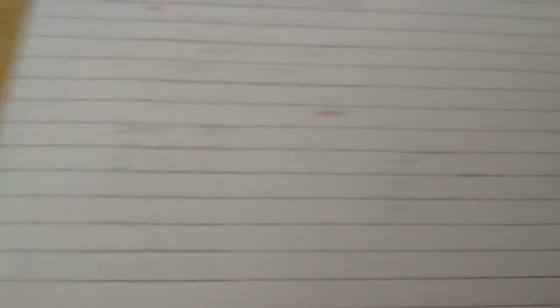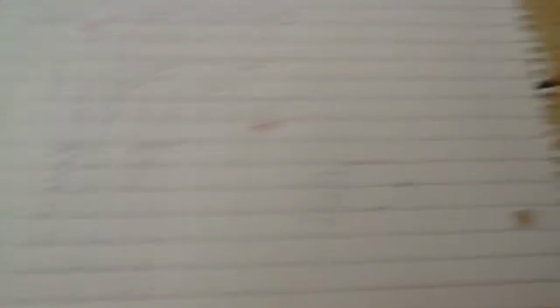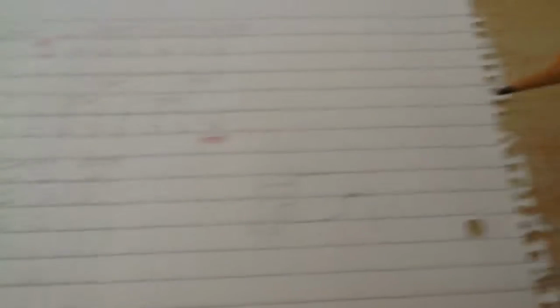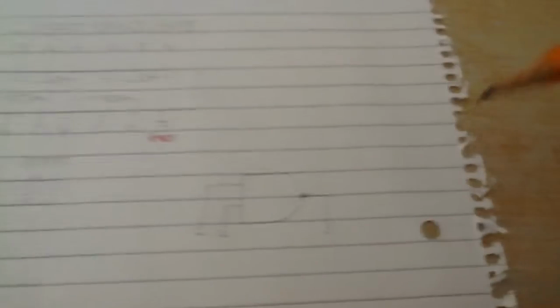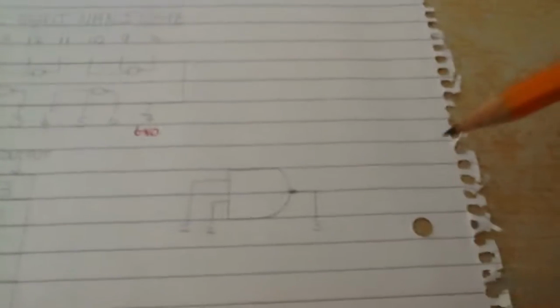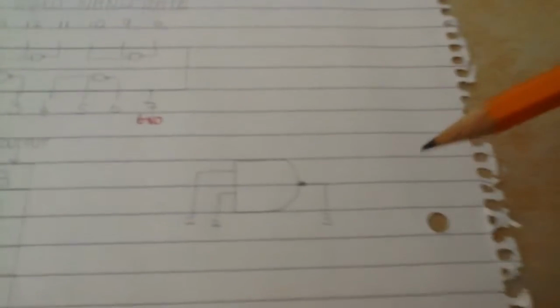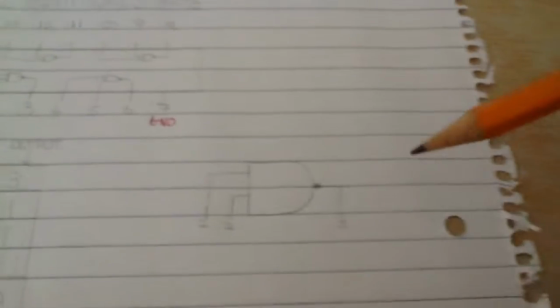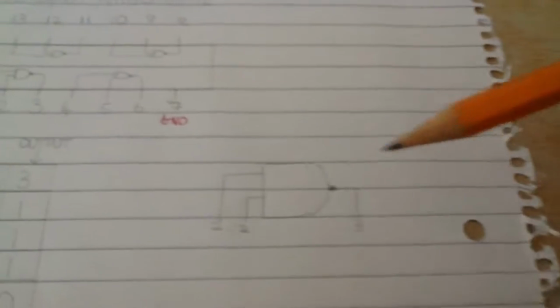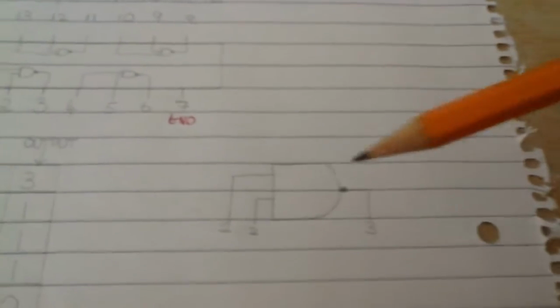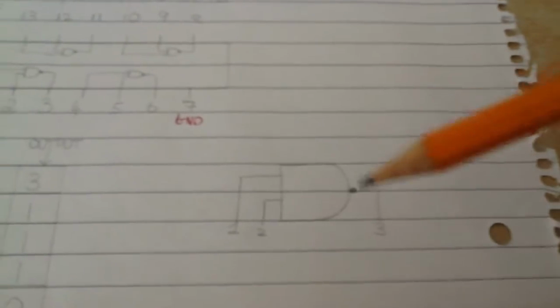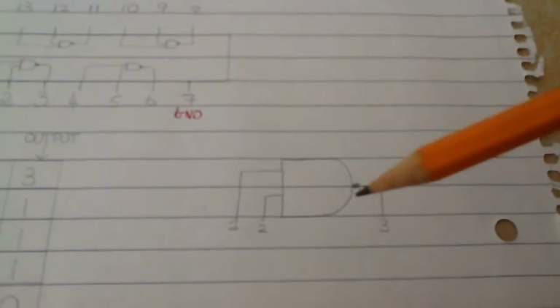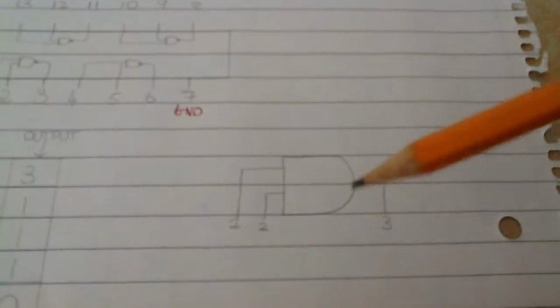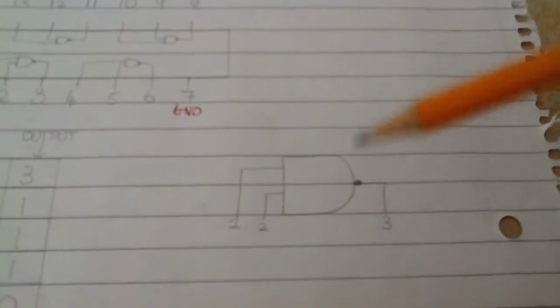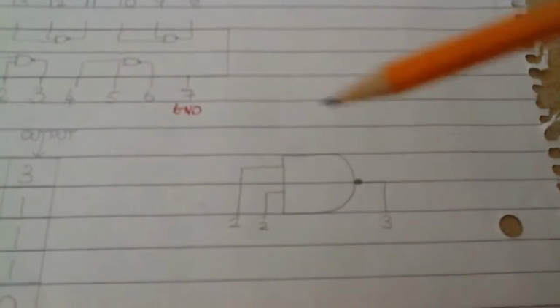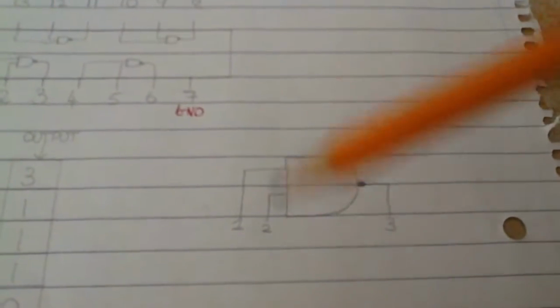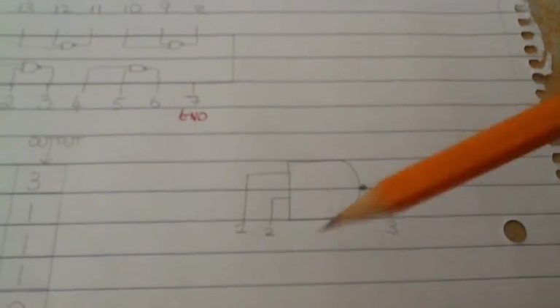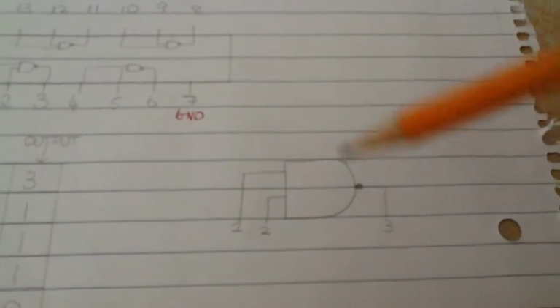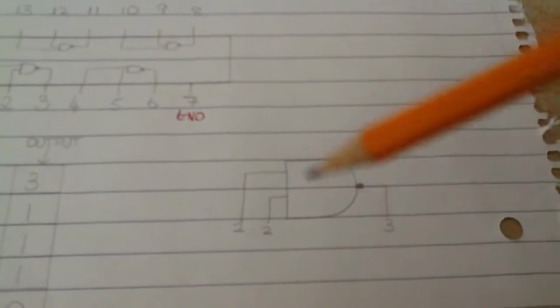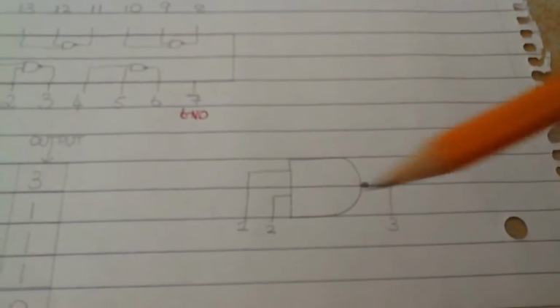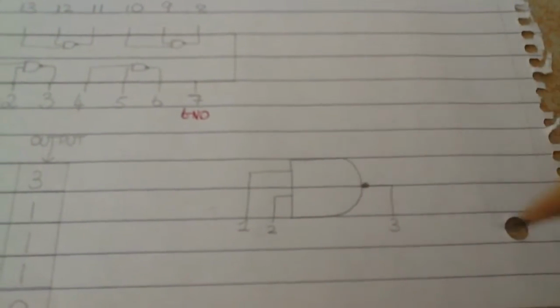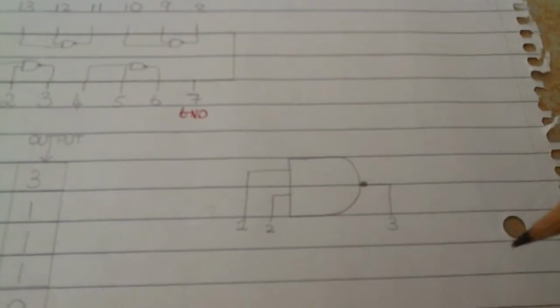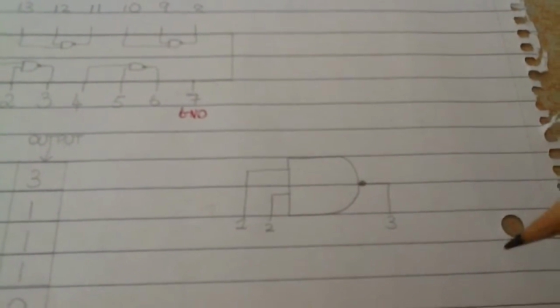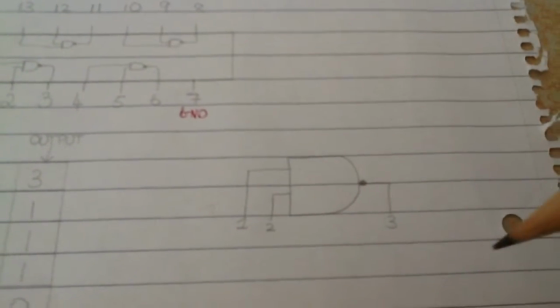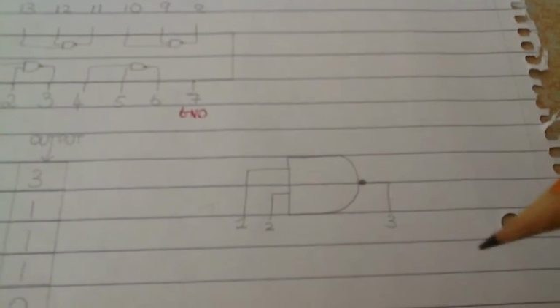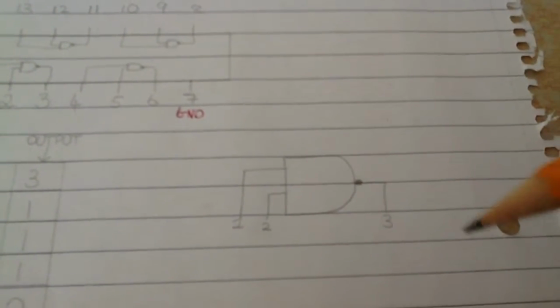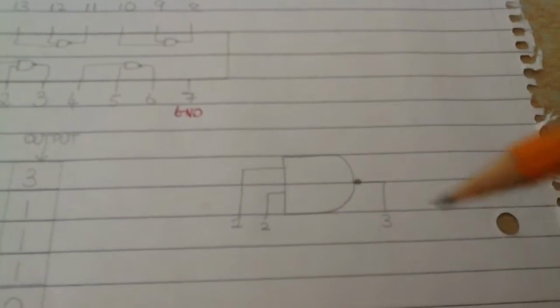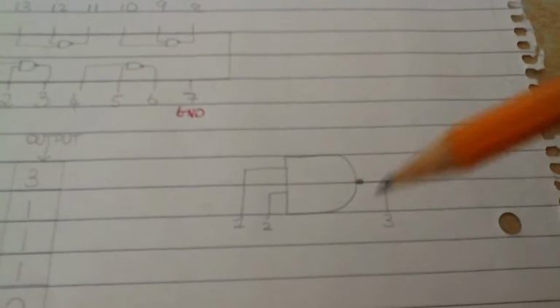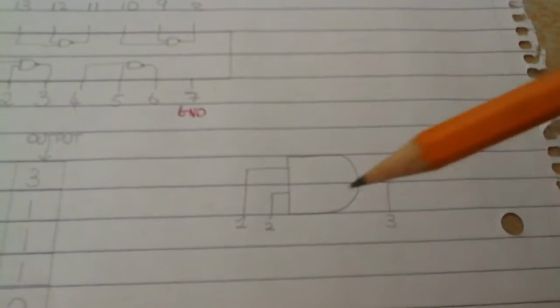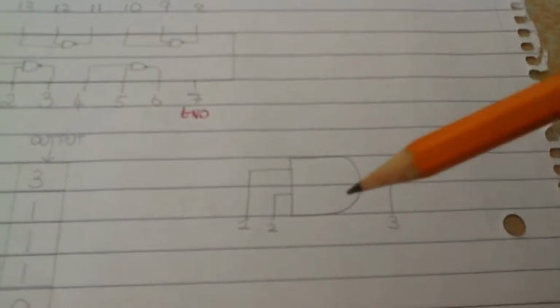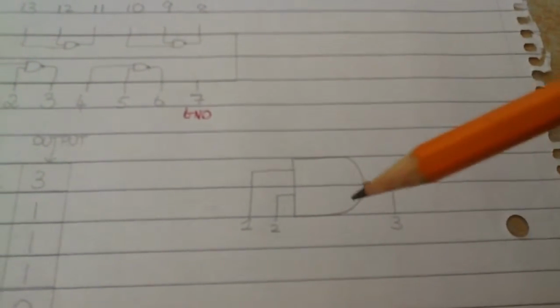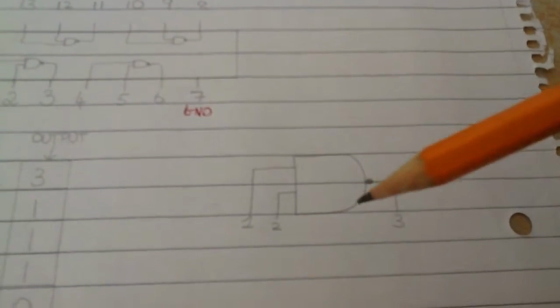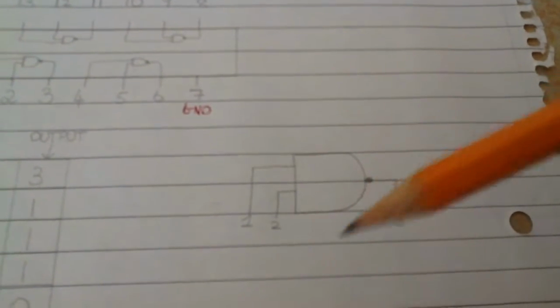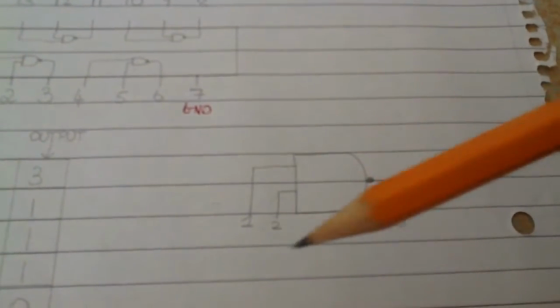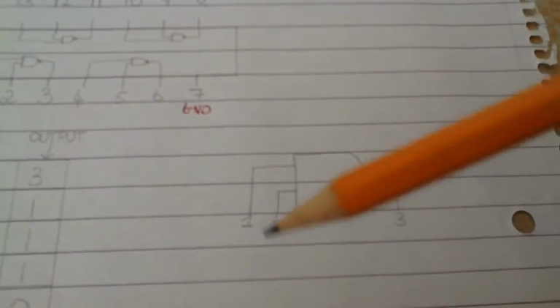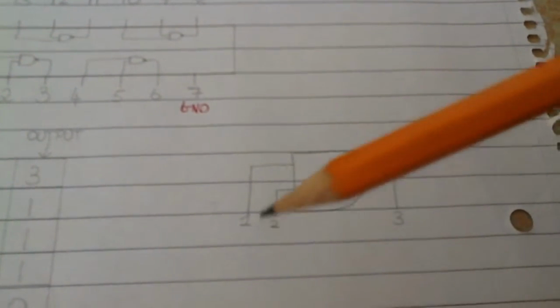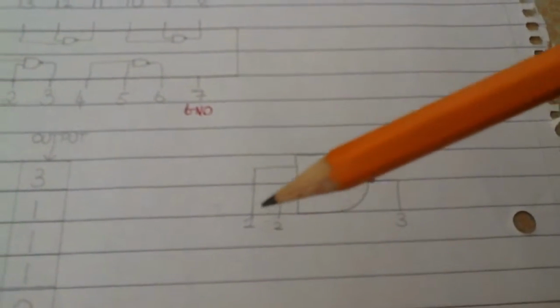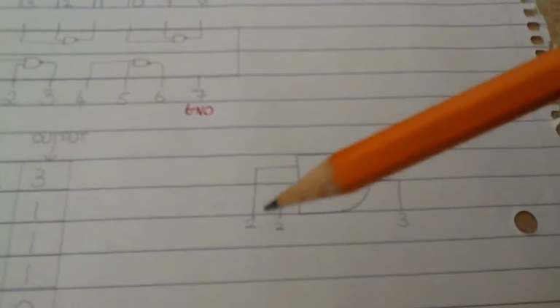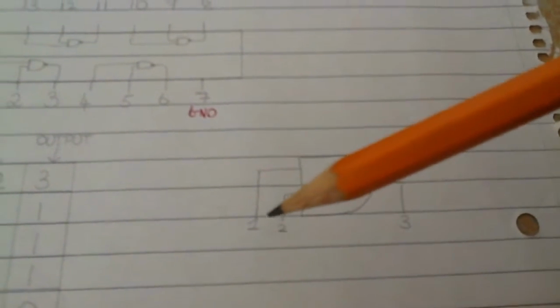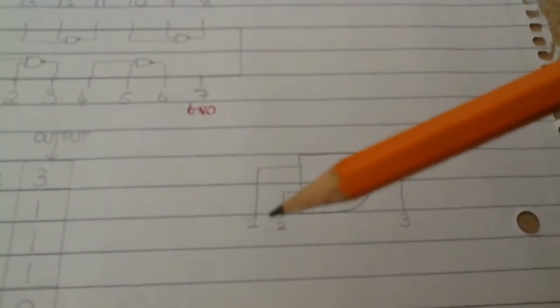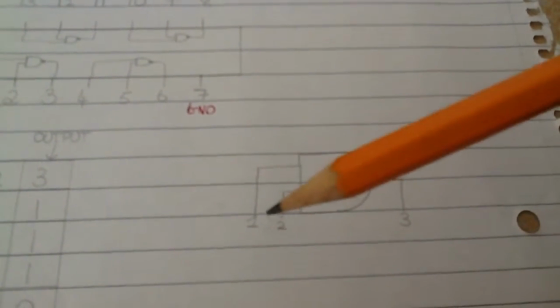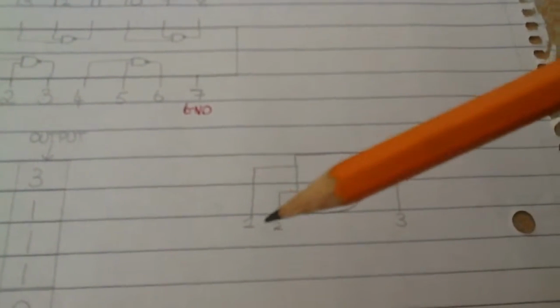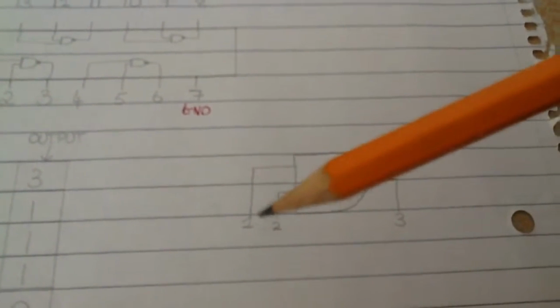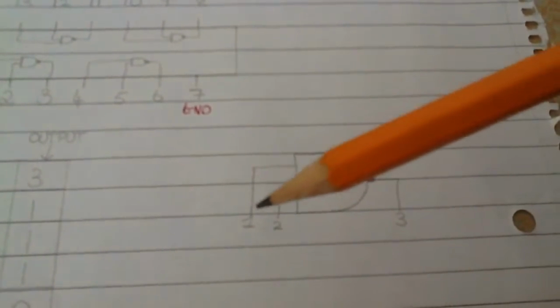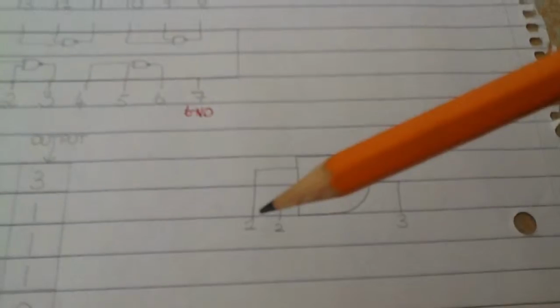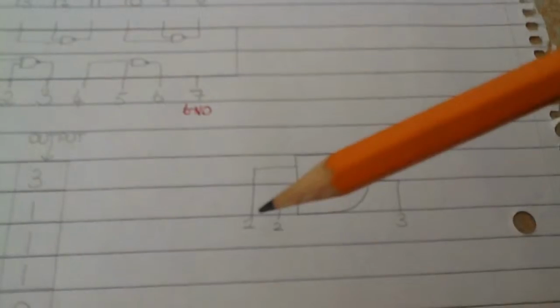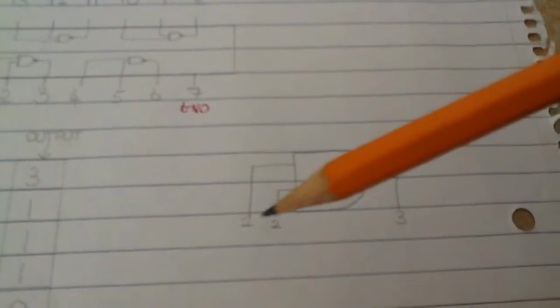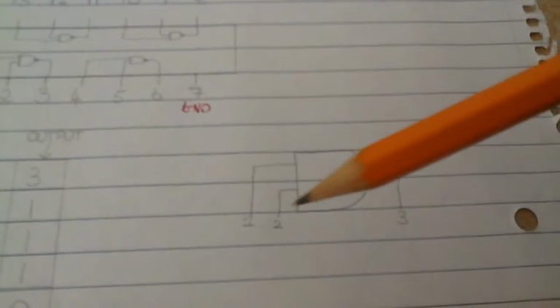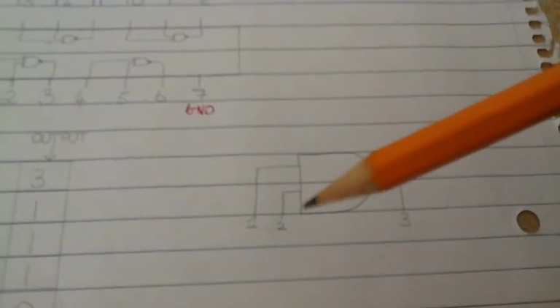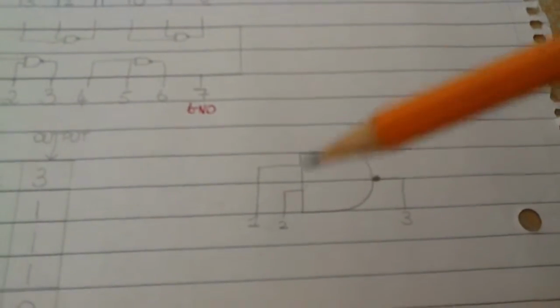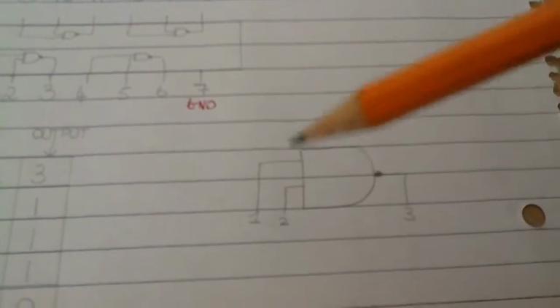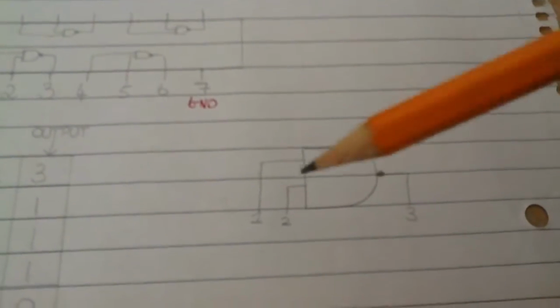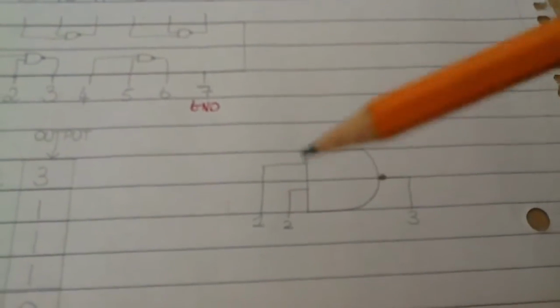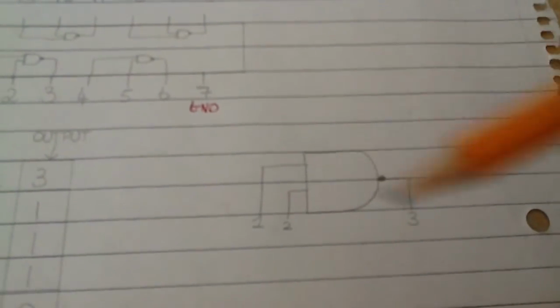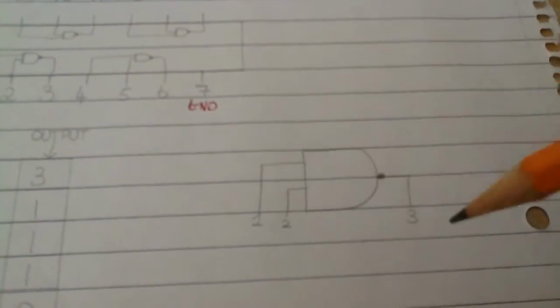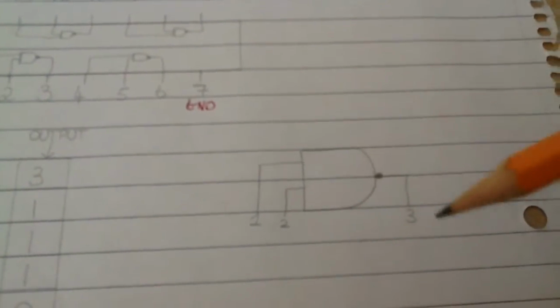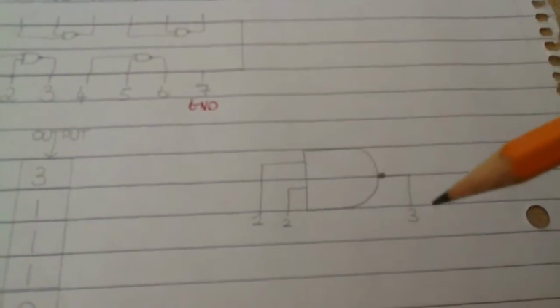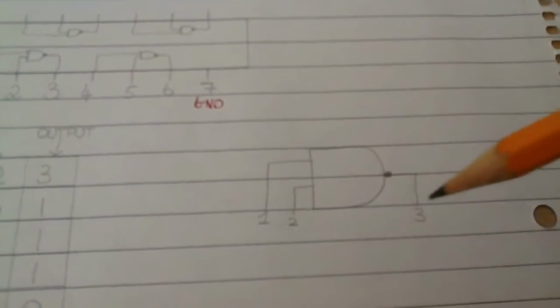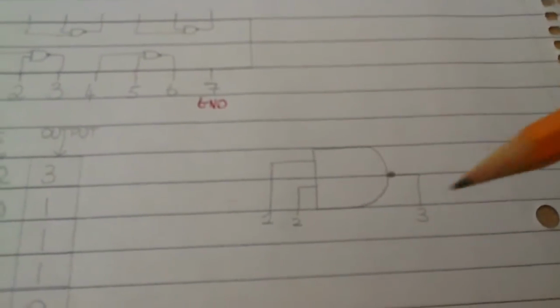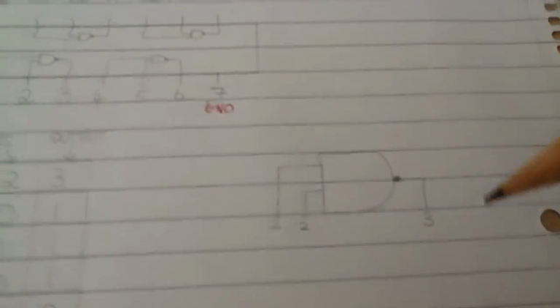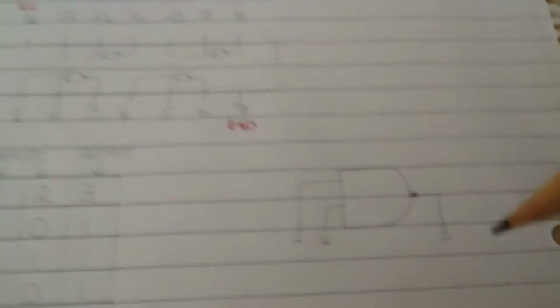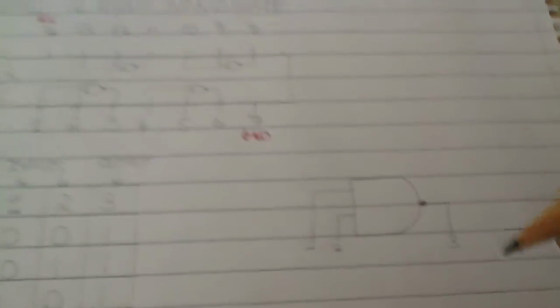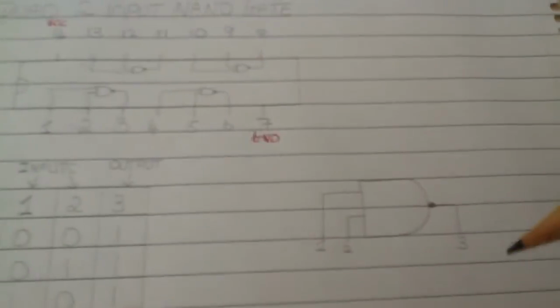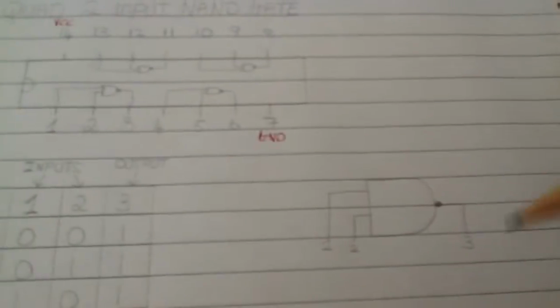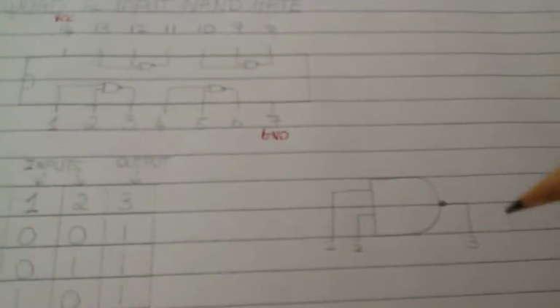This is the diagram of our NAND gate. We have pin 1 and 2 as inputs and pin 3 as an output.